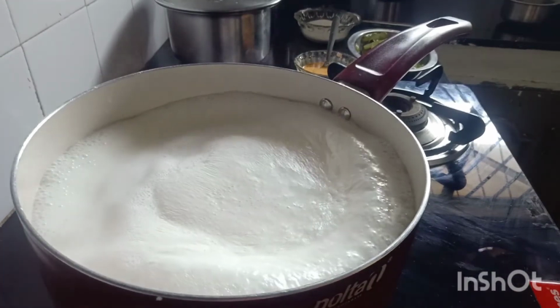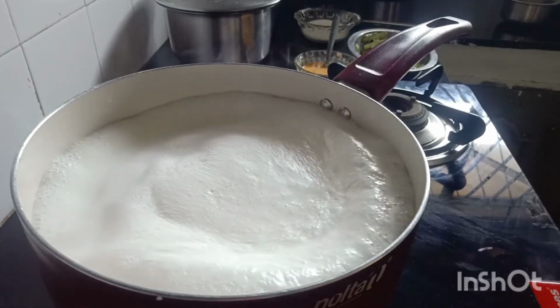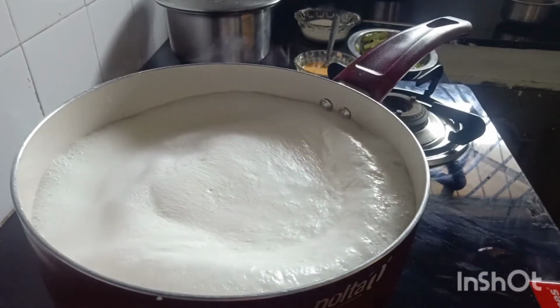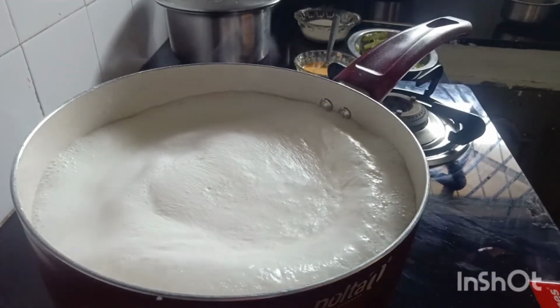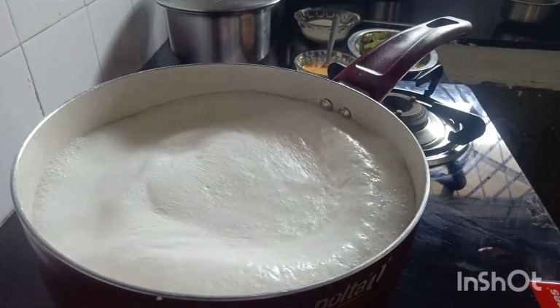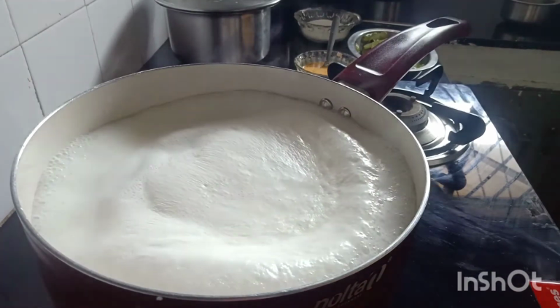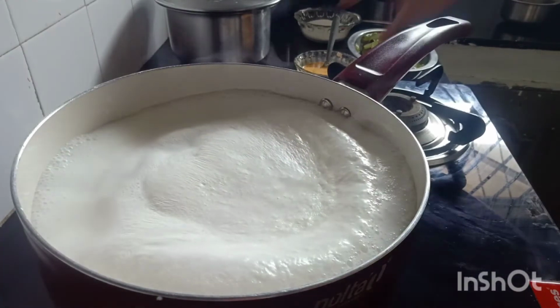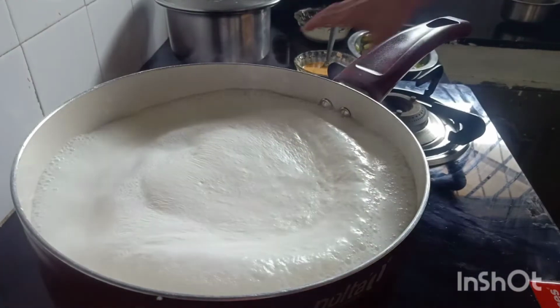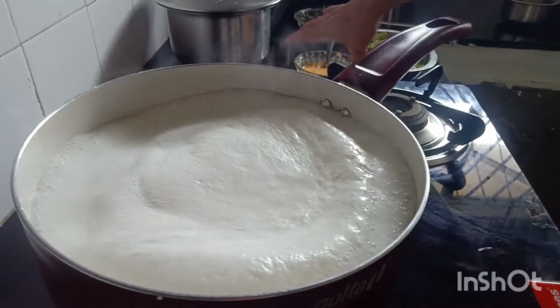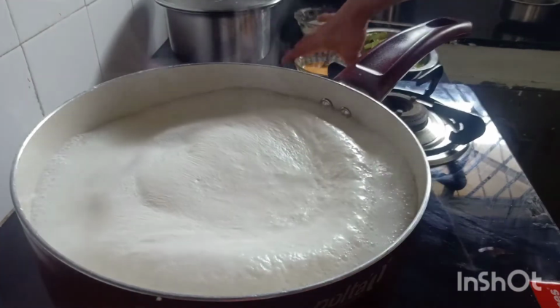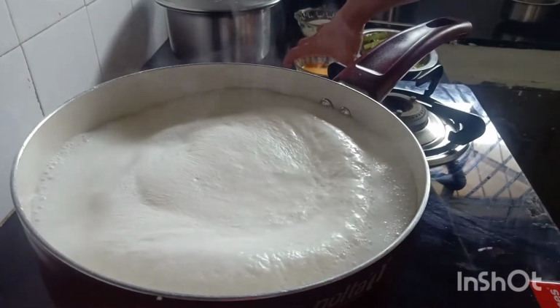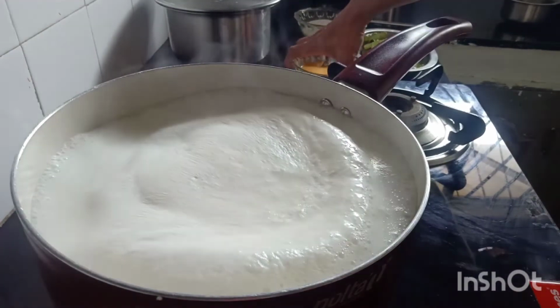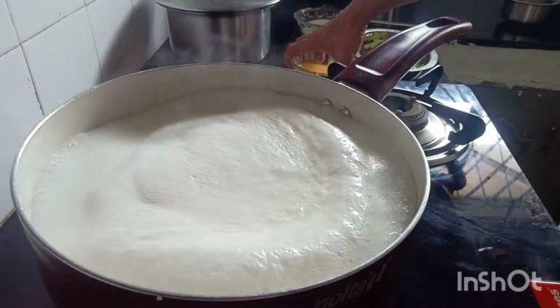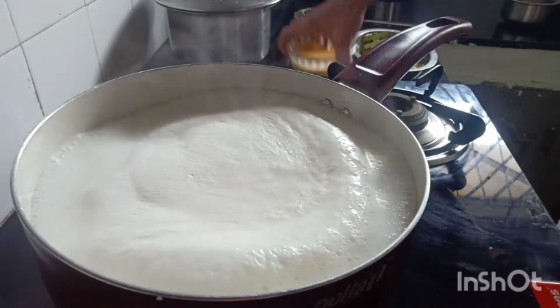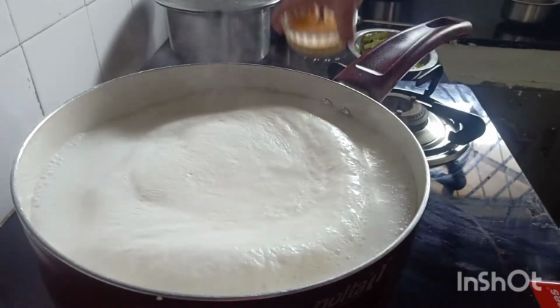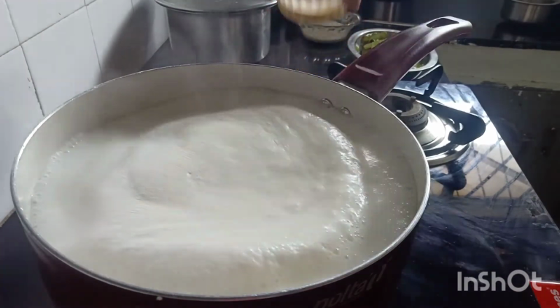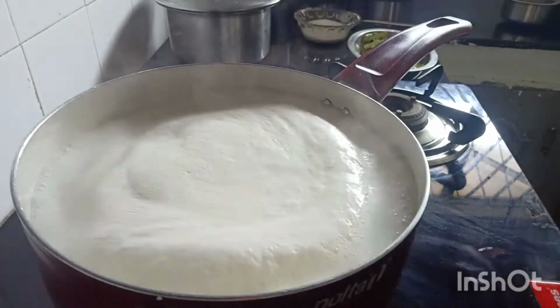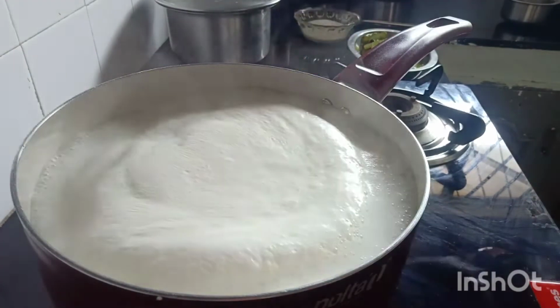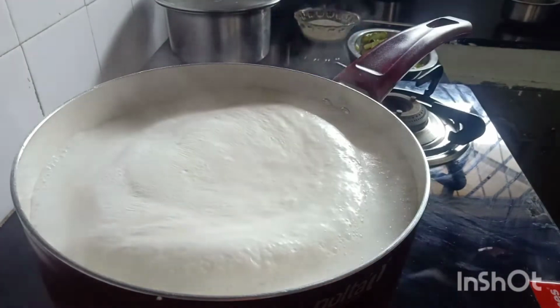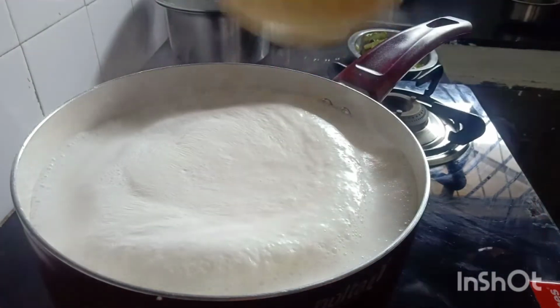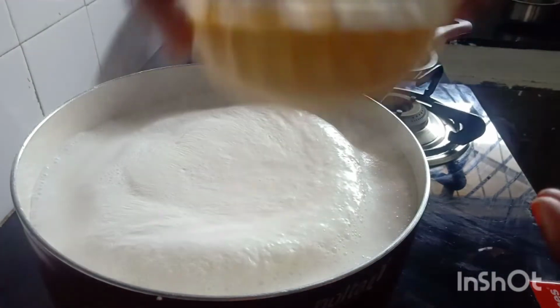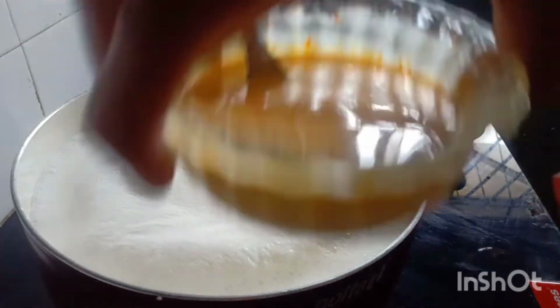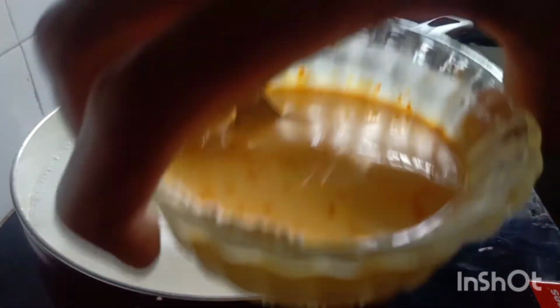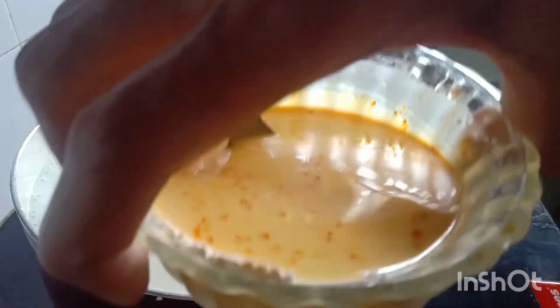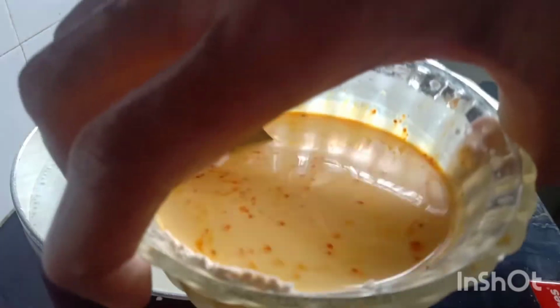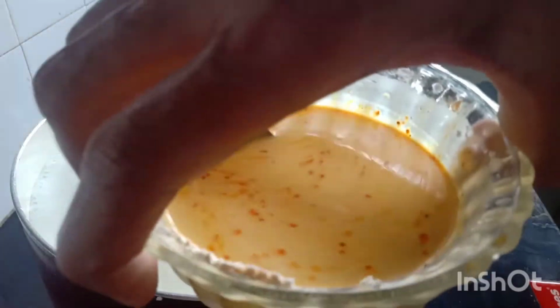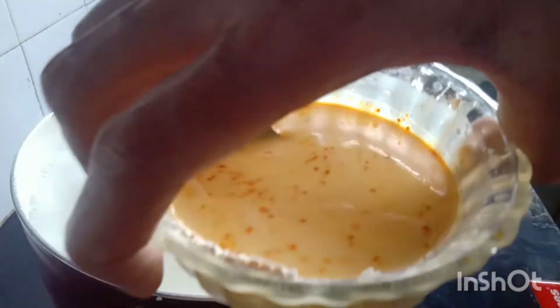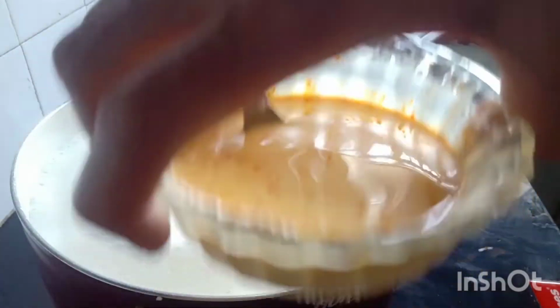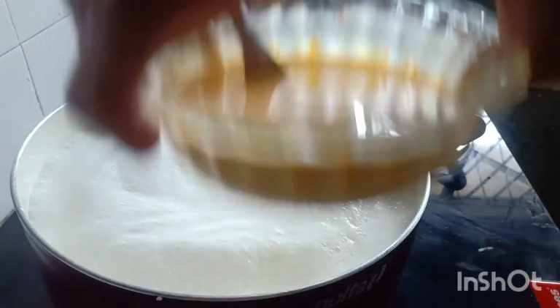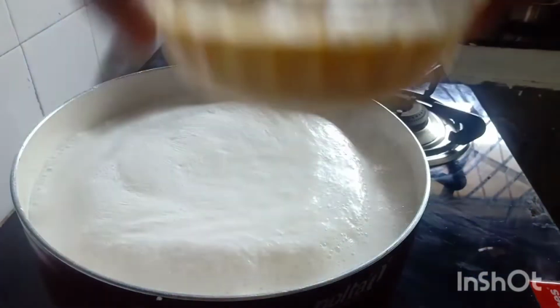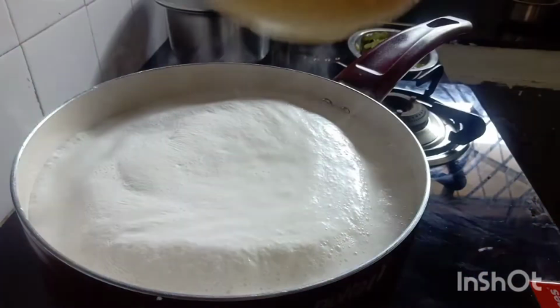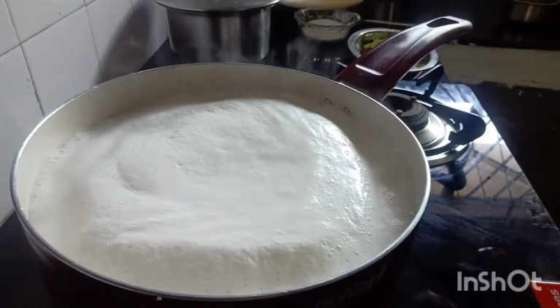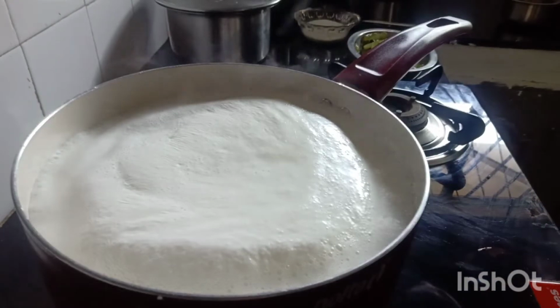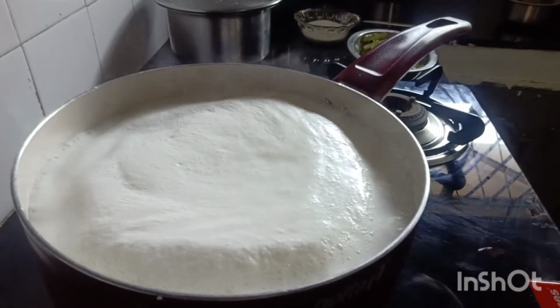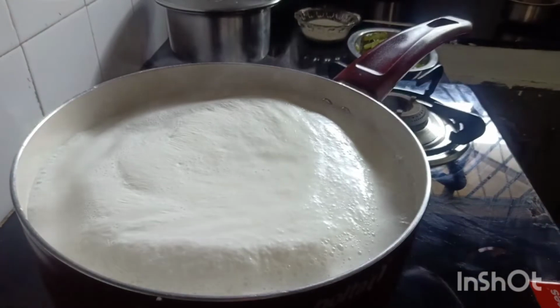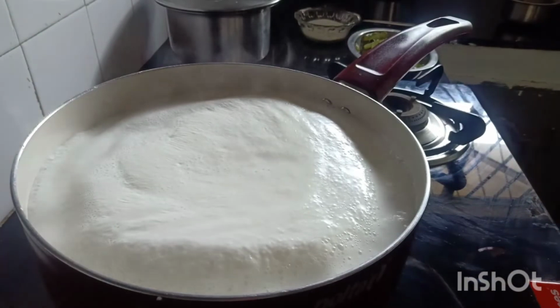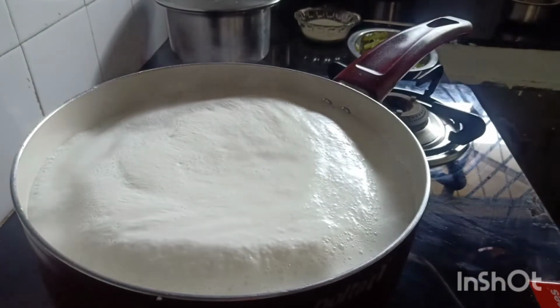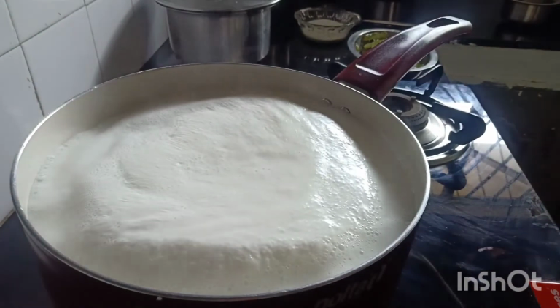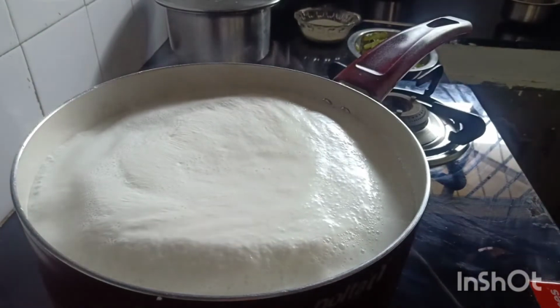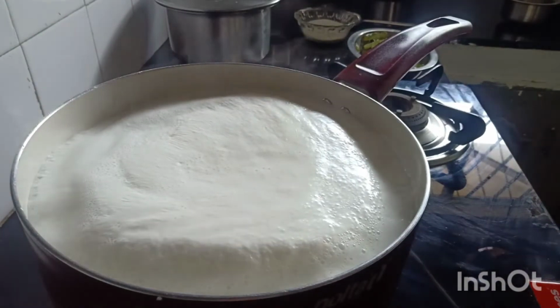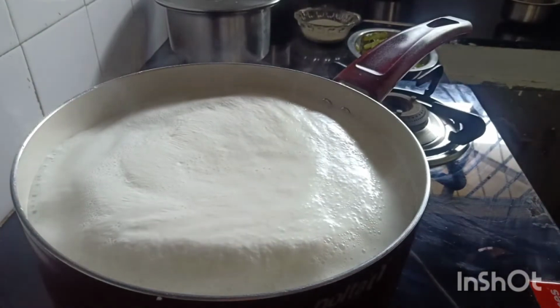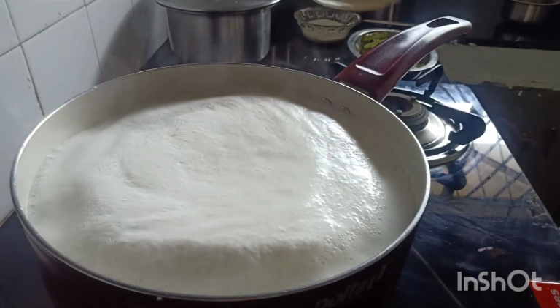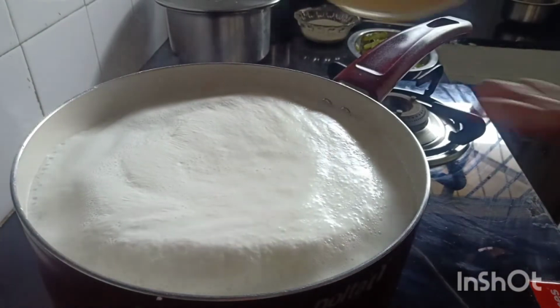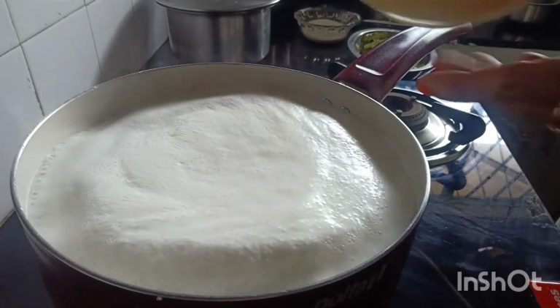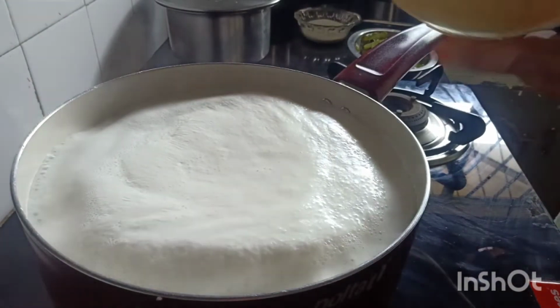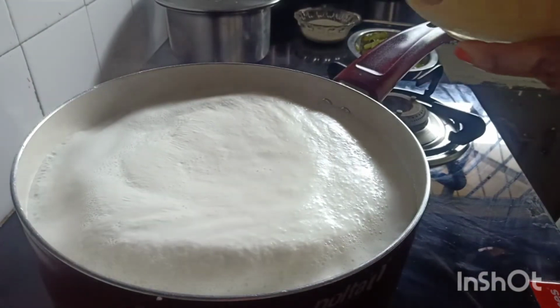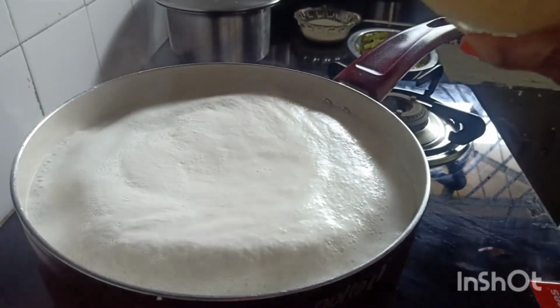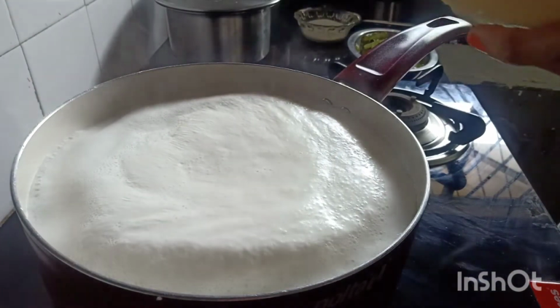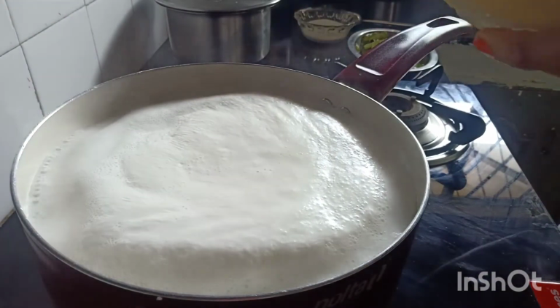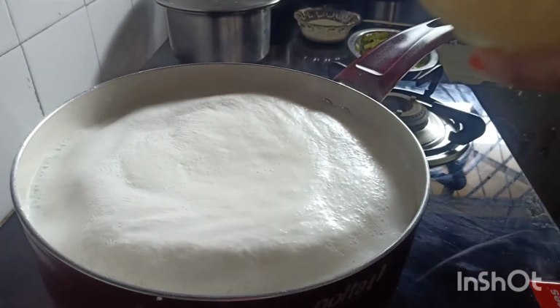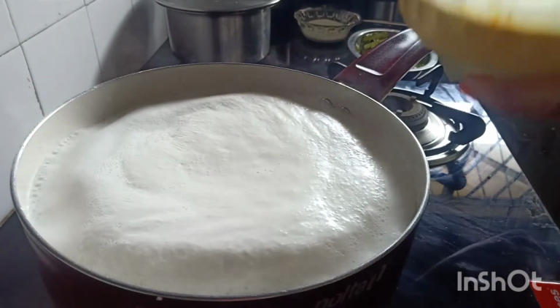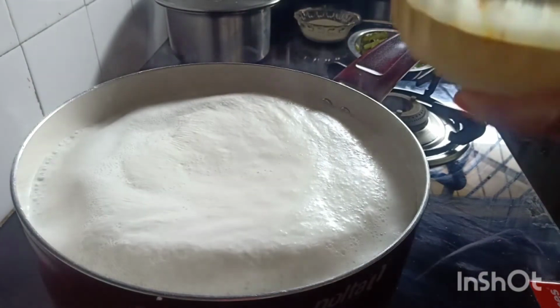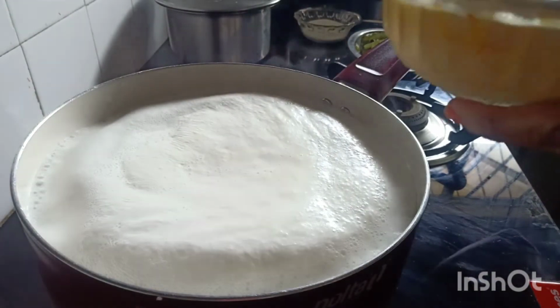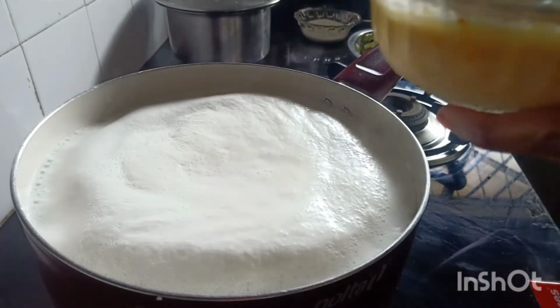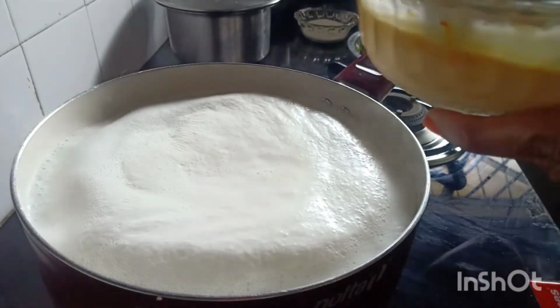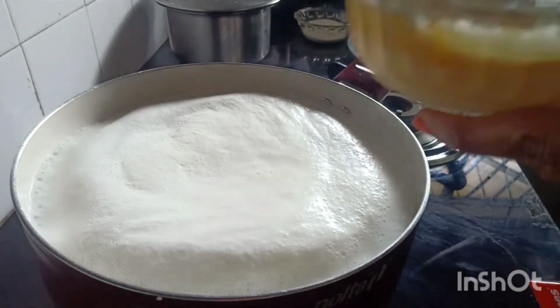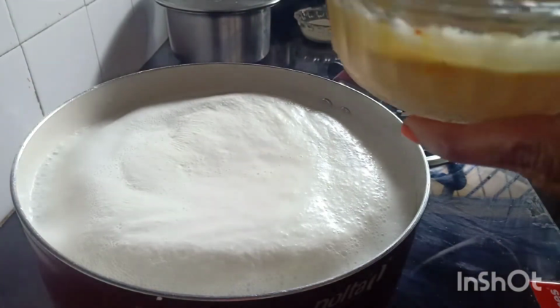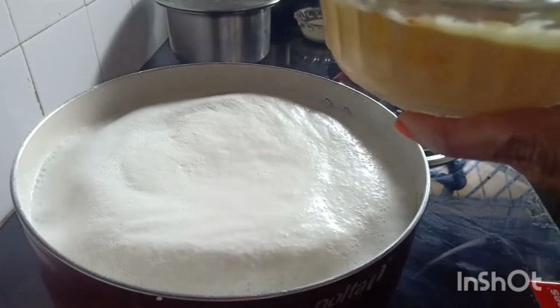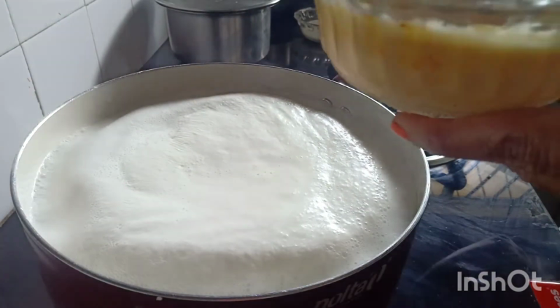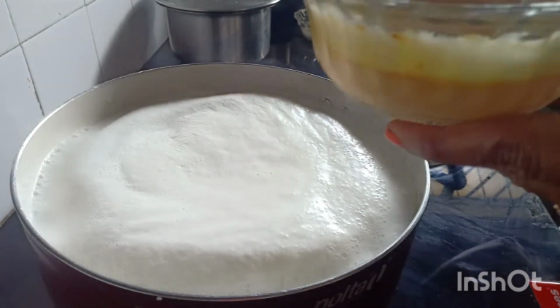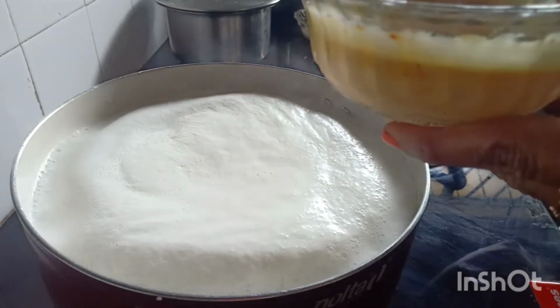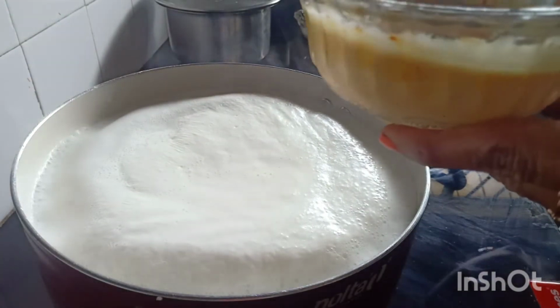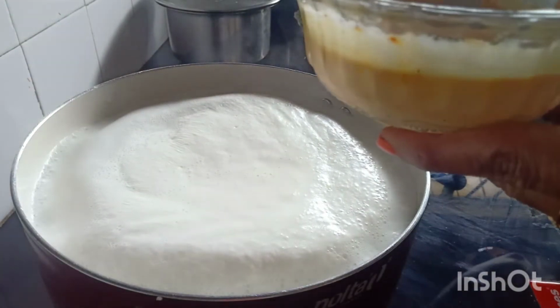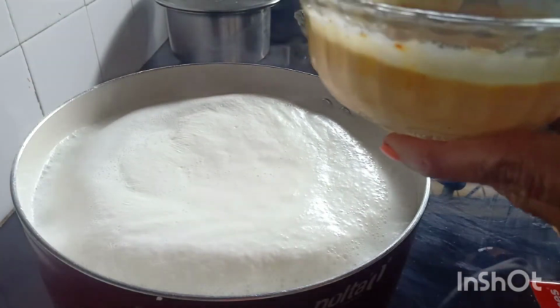We will mix the custard powder with the custard. We will put it in the pan.